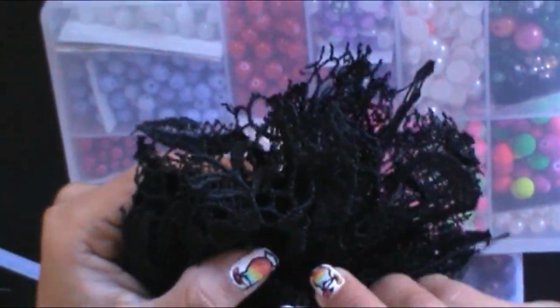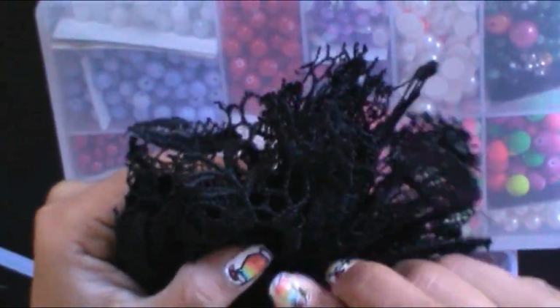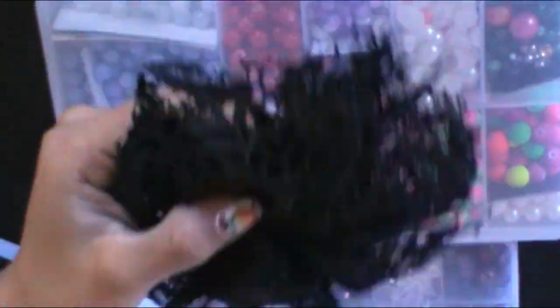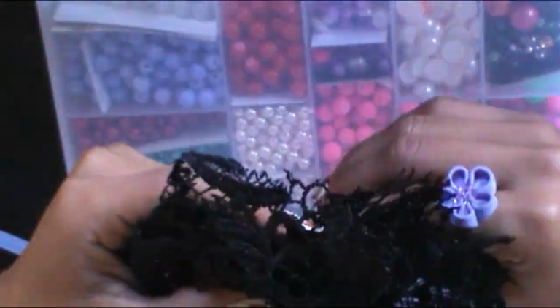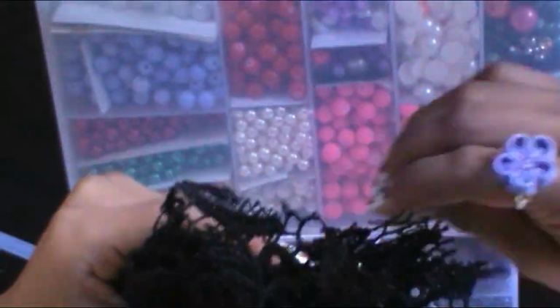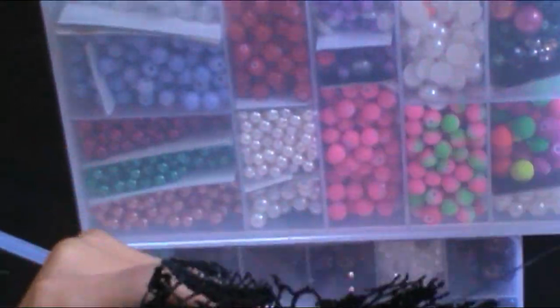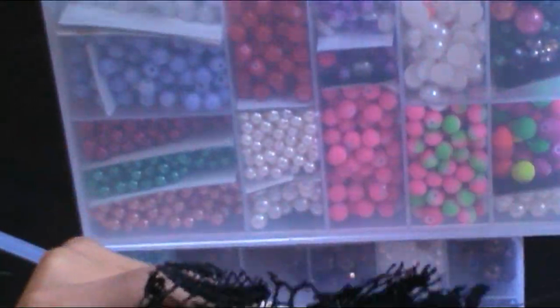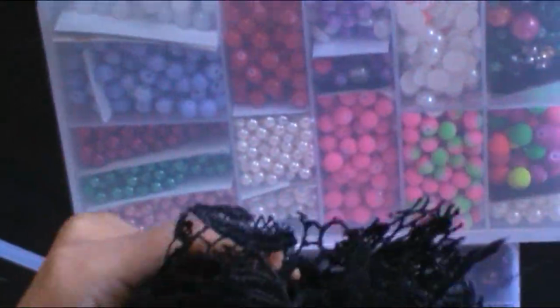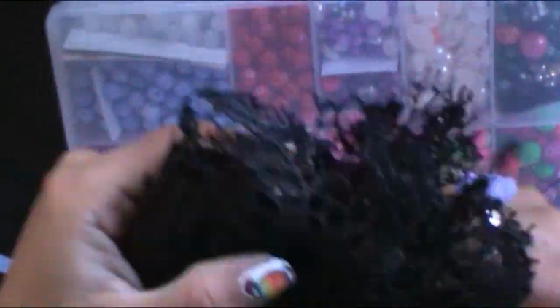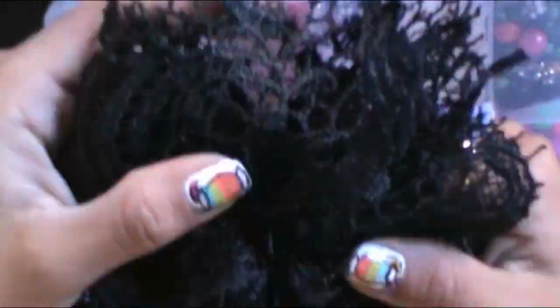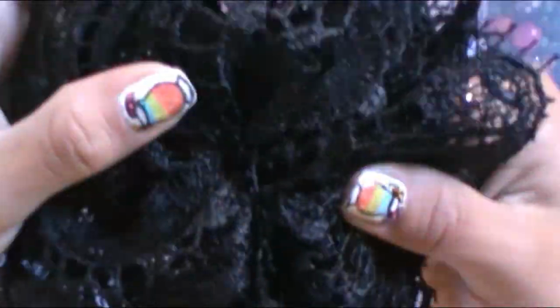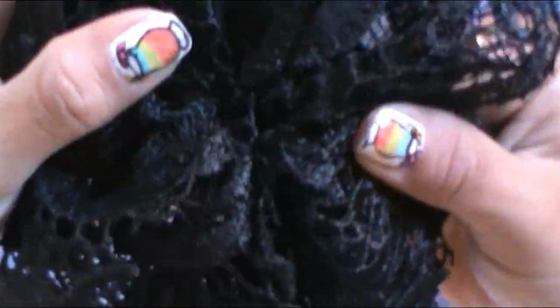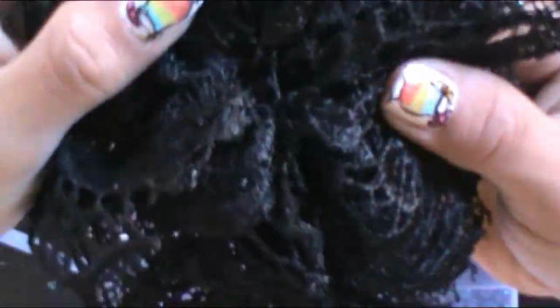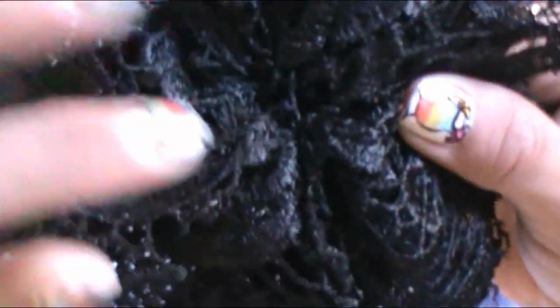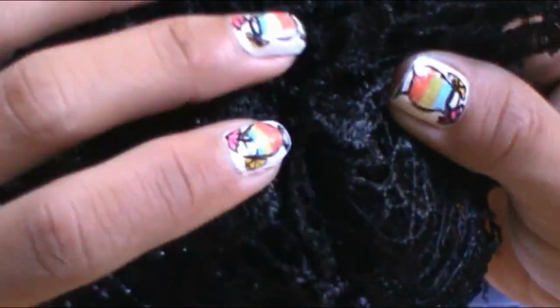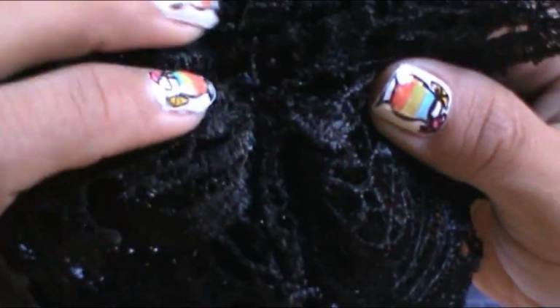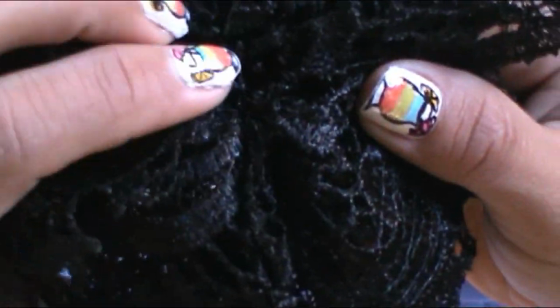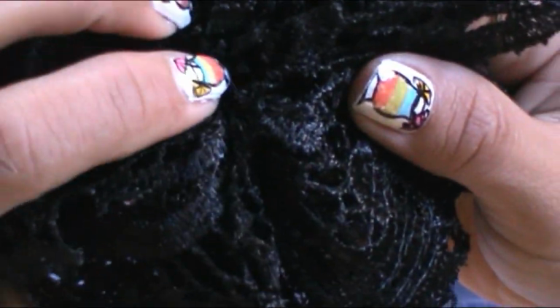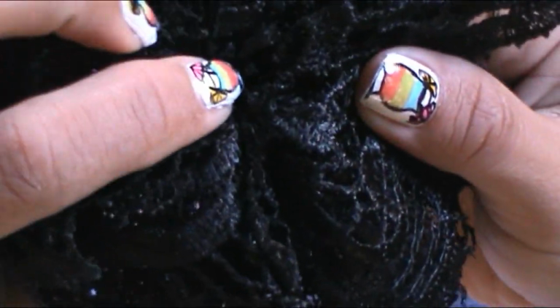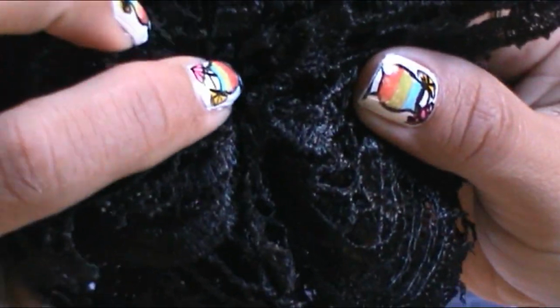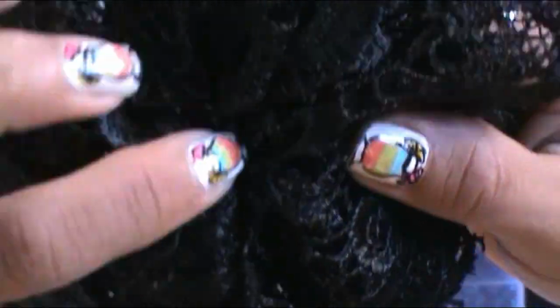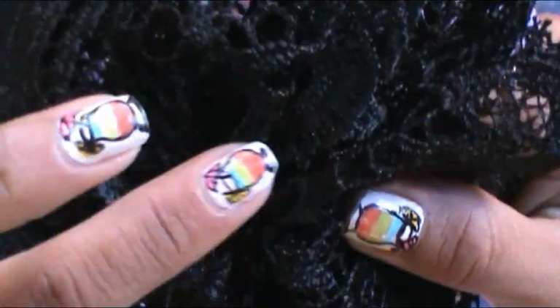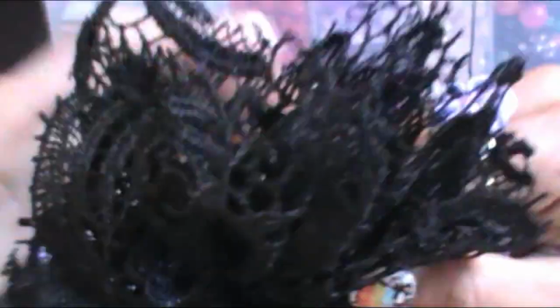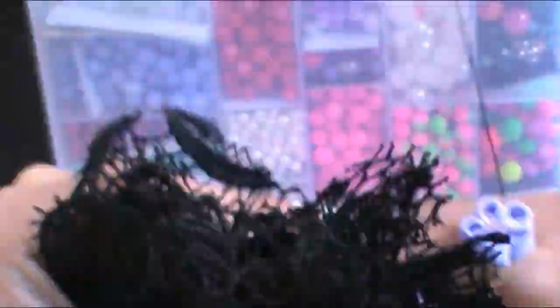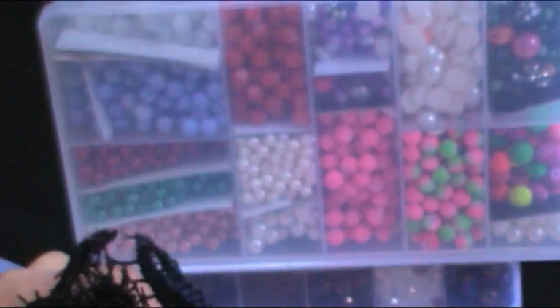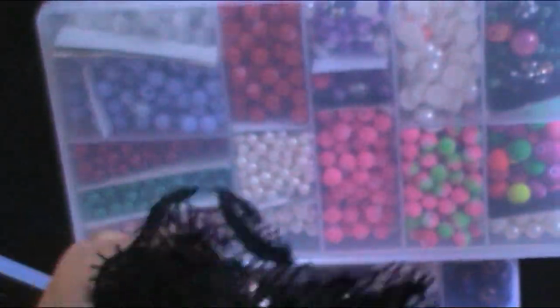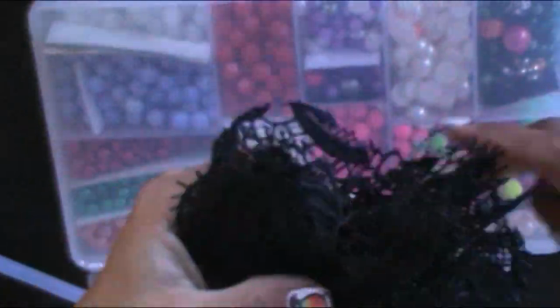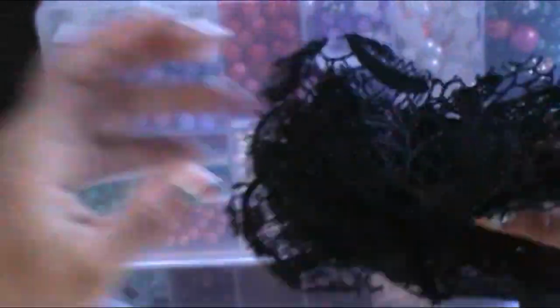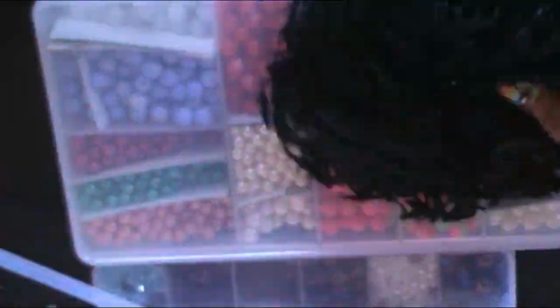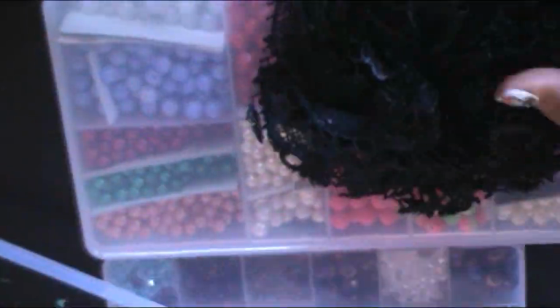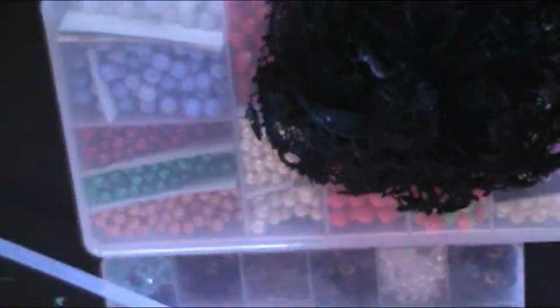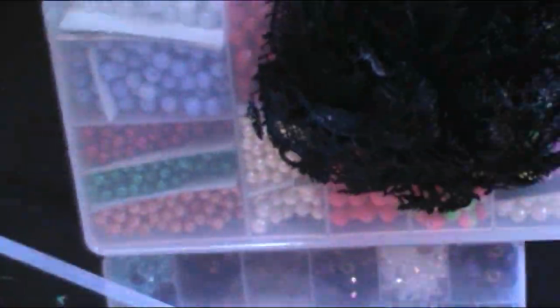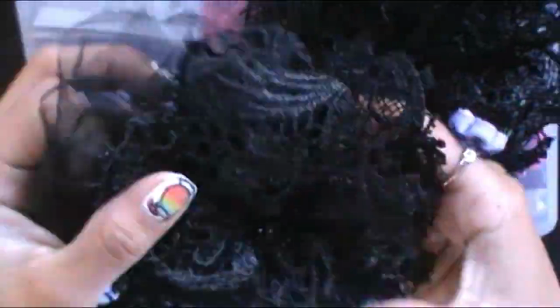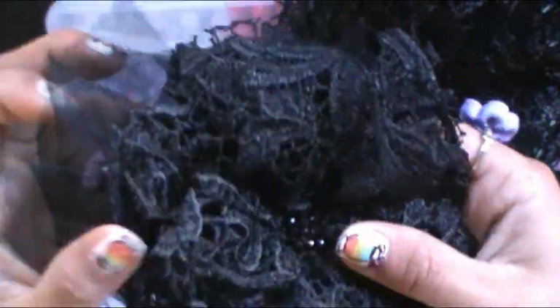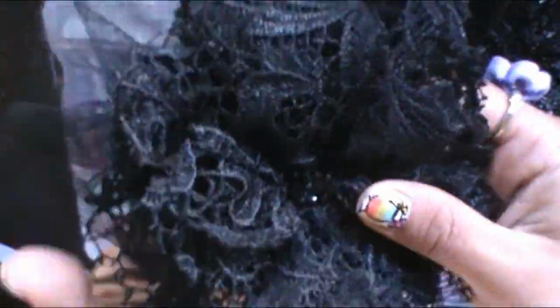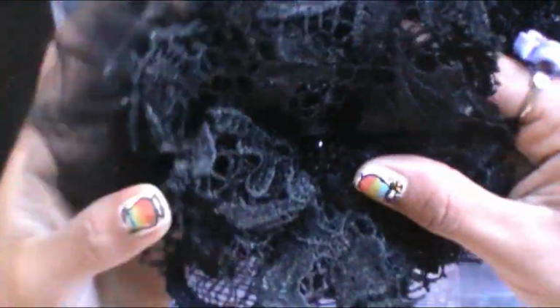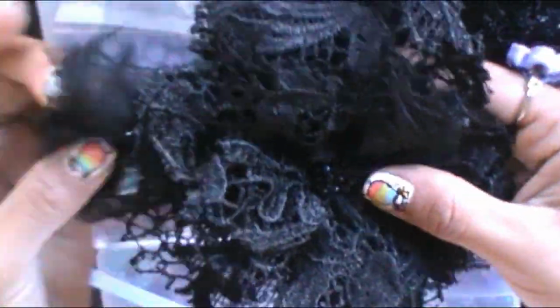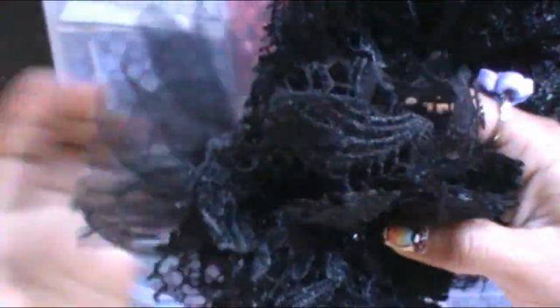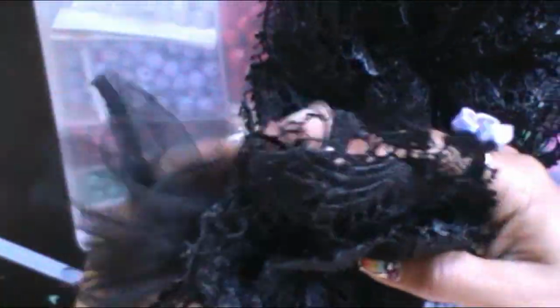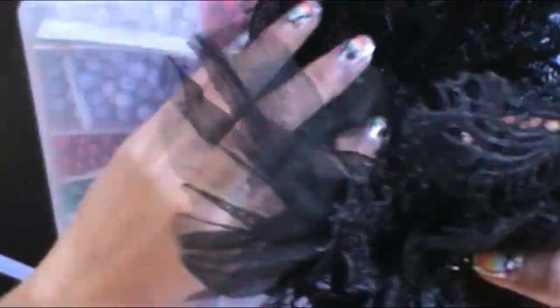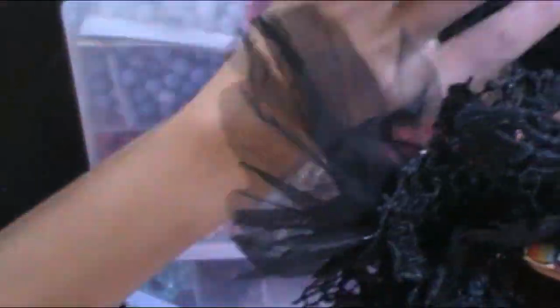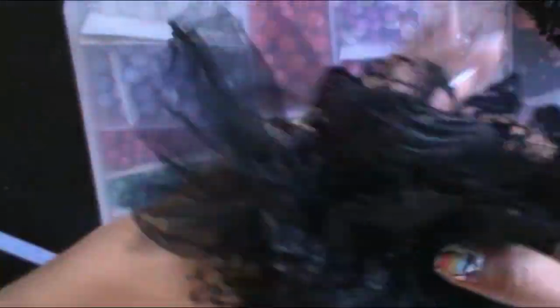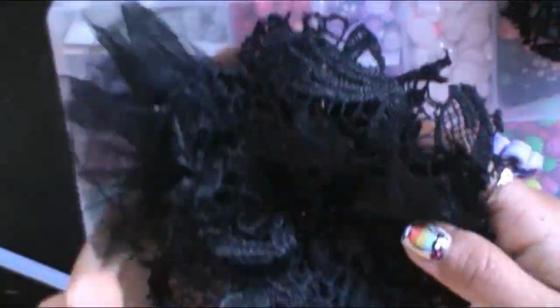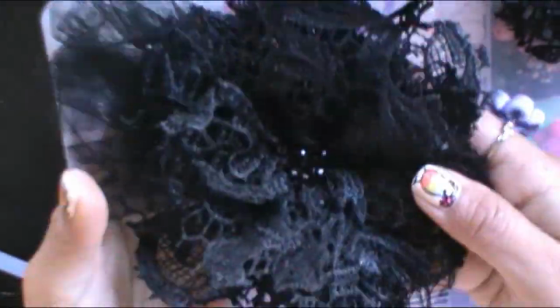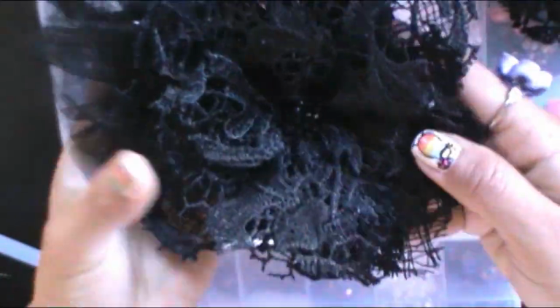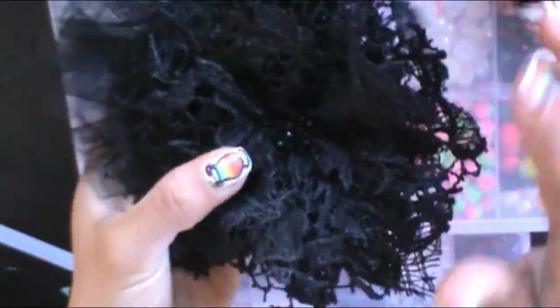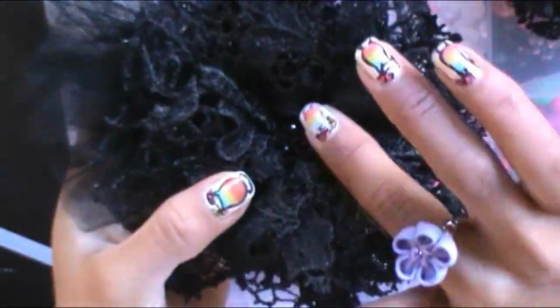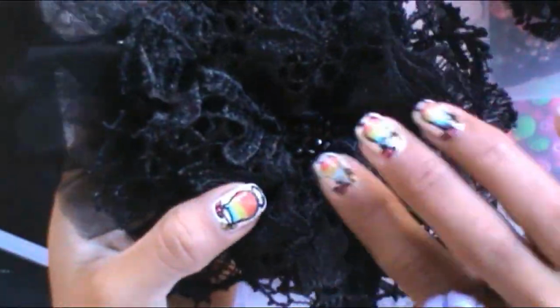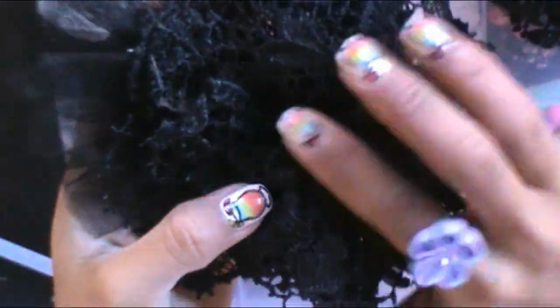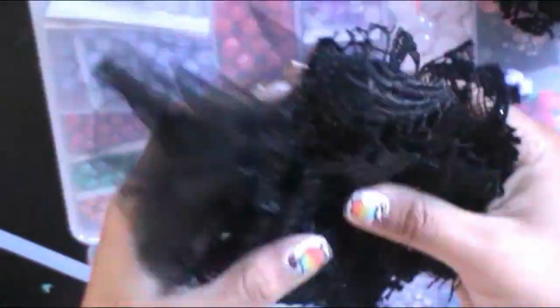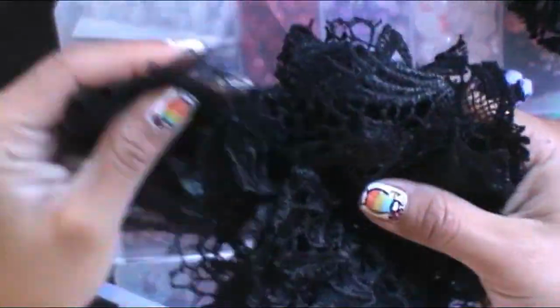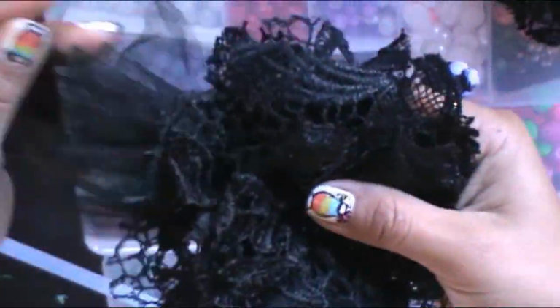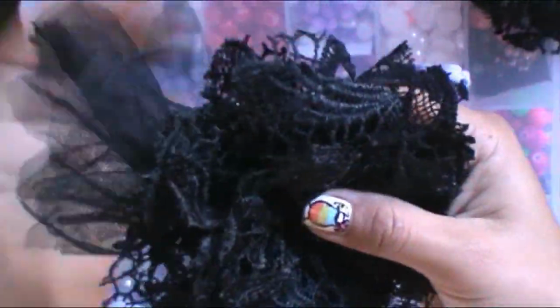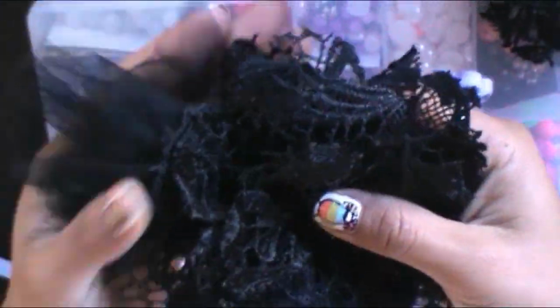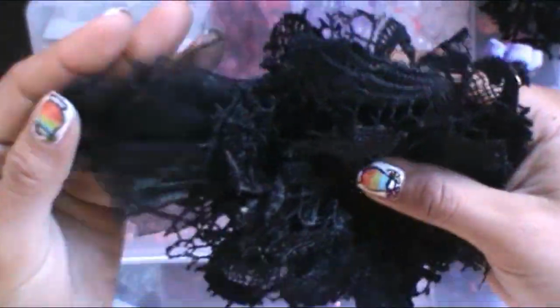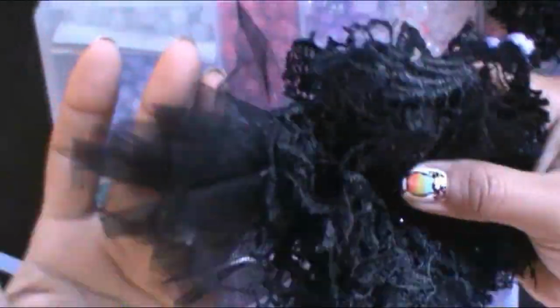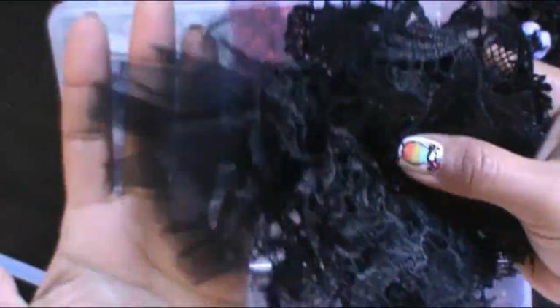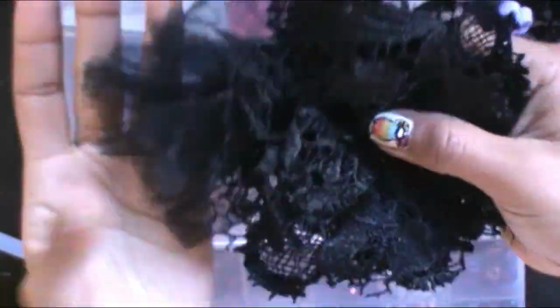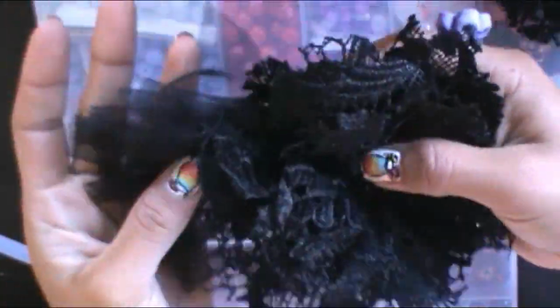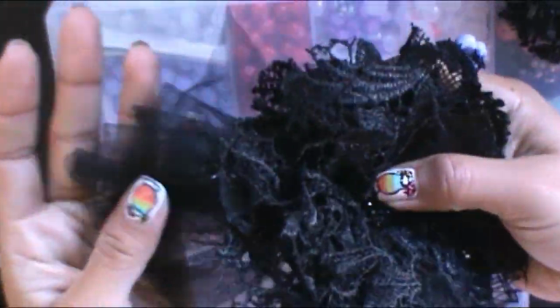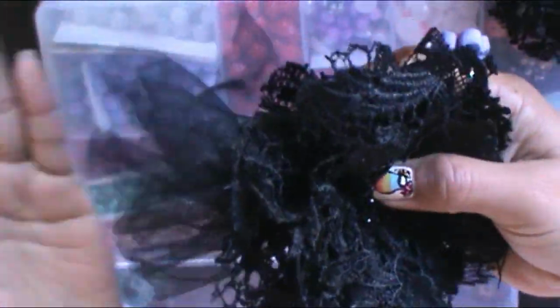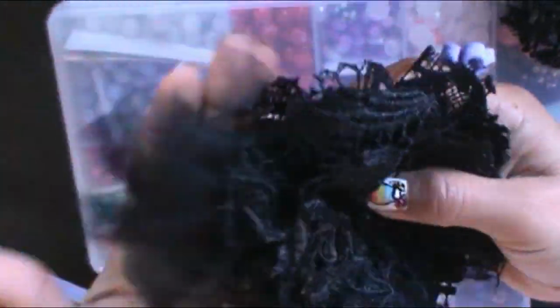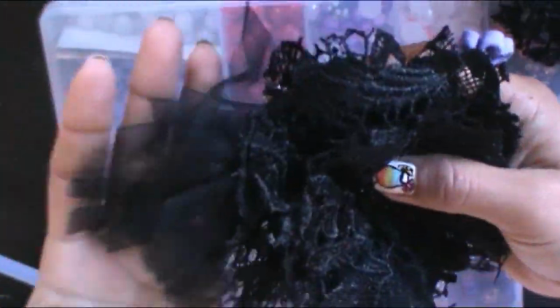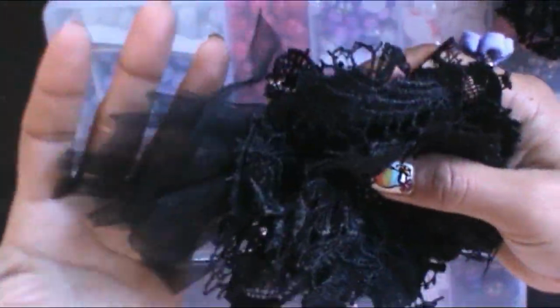At the end of my video you can see some flower pictures. You will be able to learn how to make those as well.